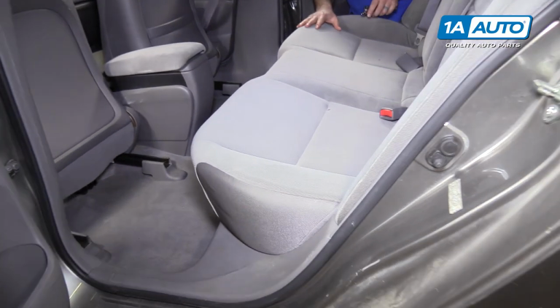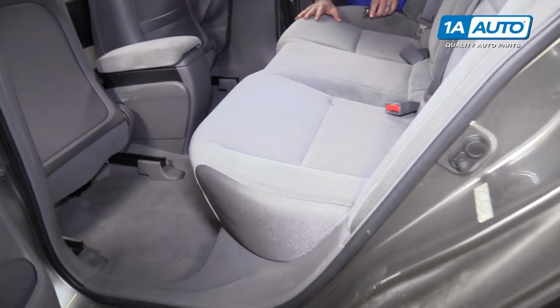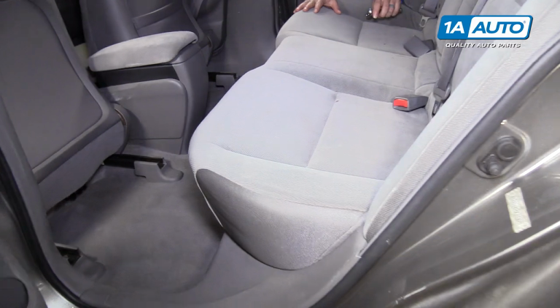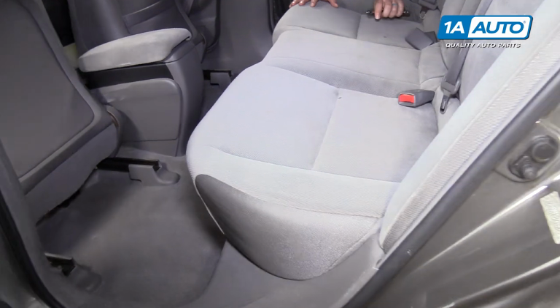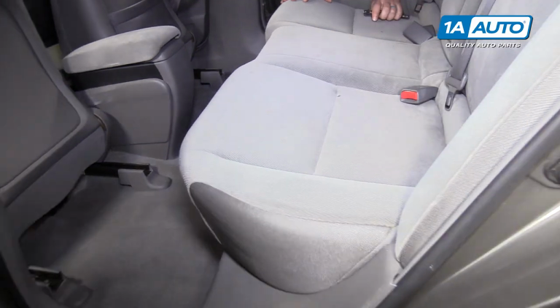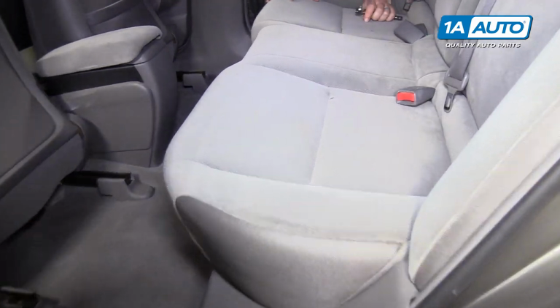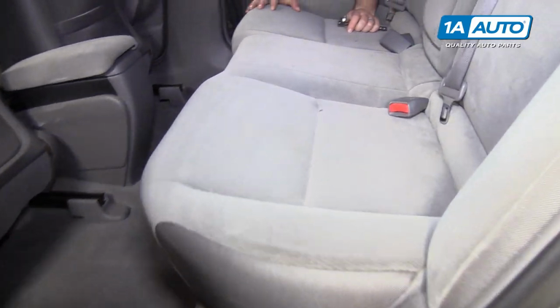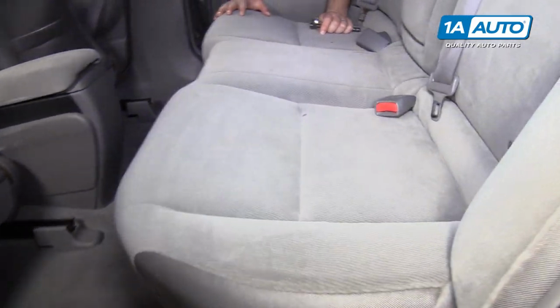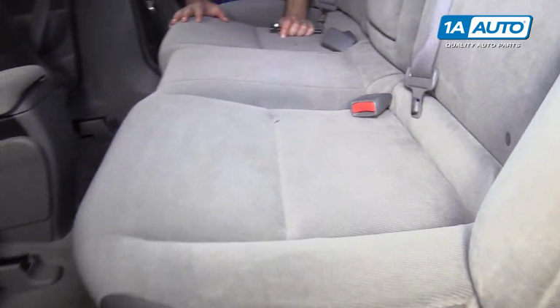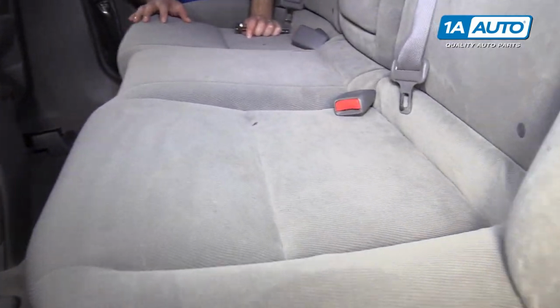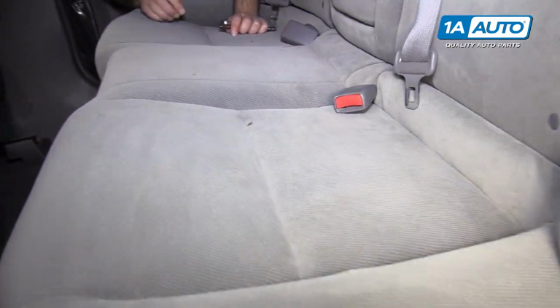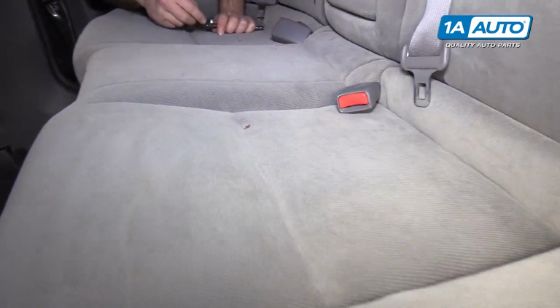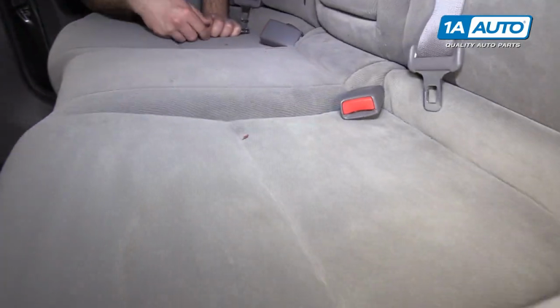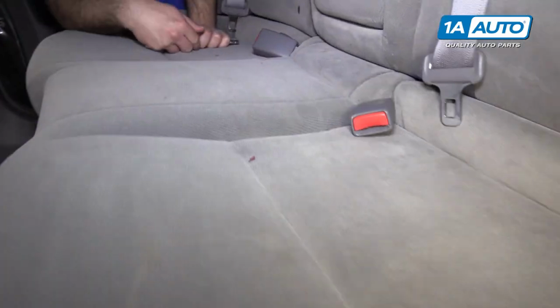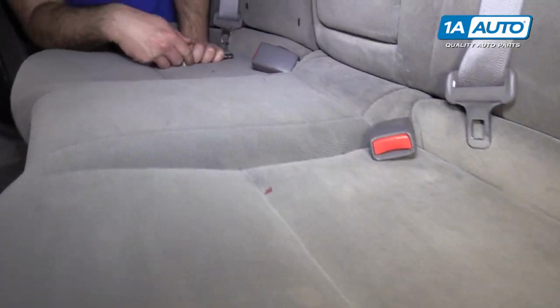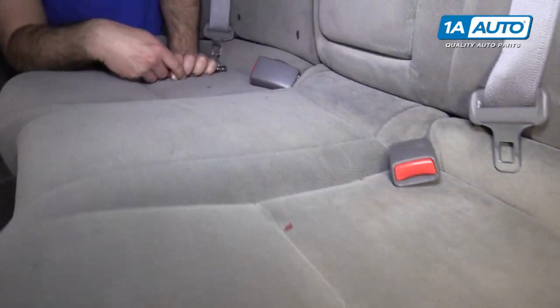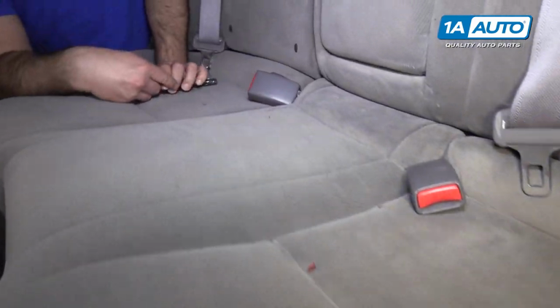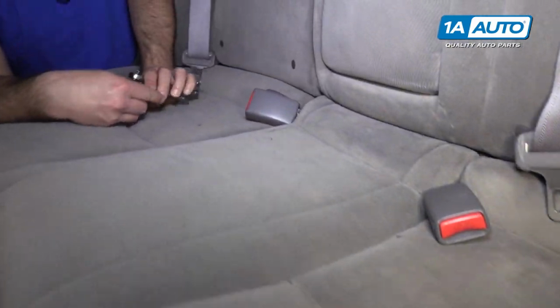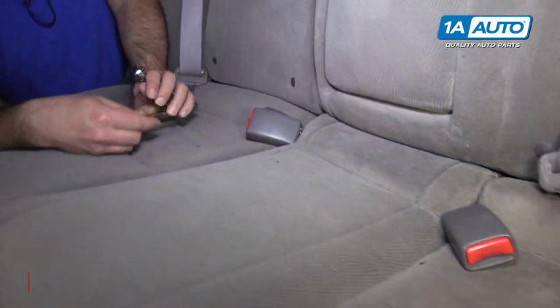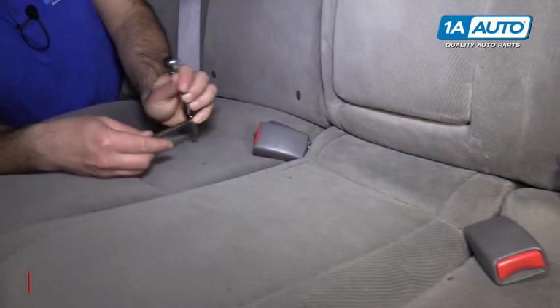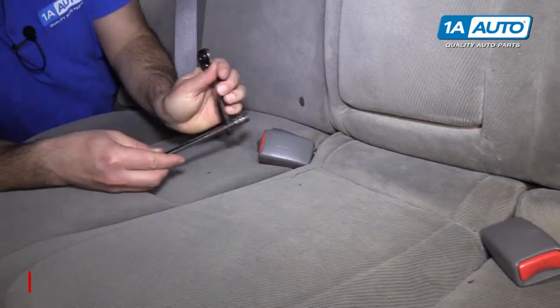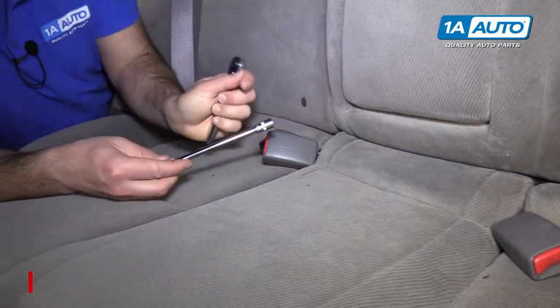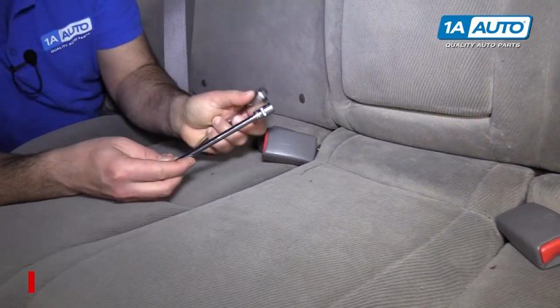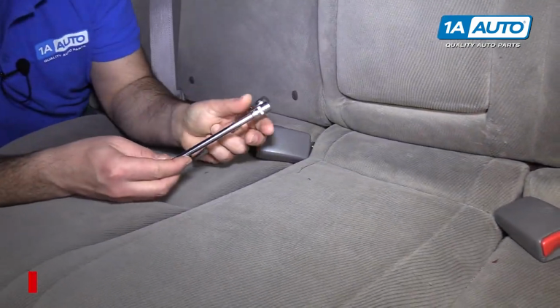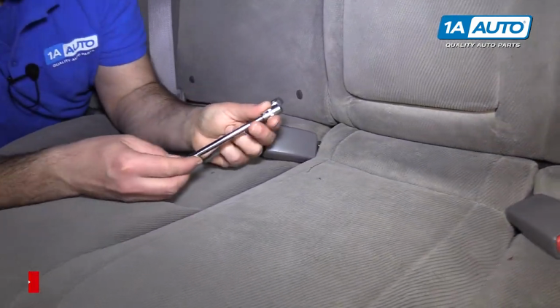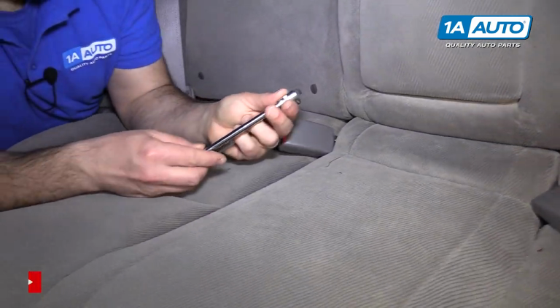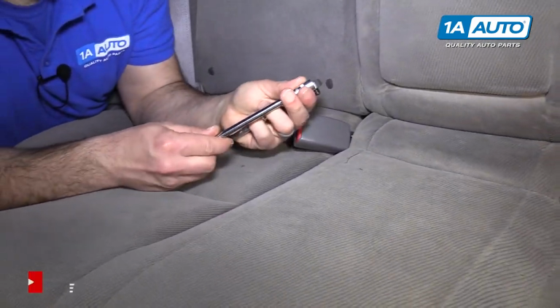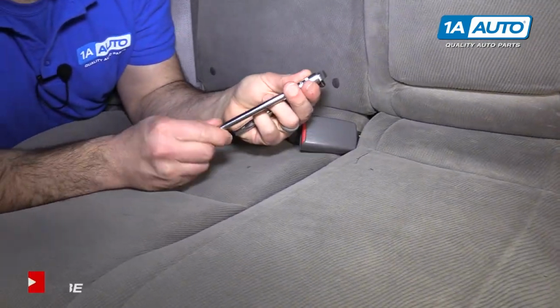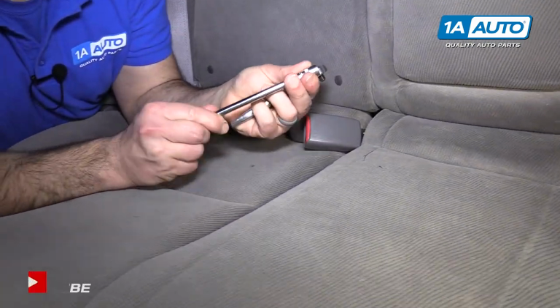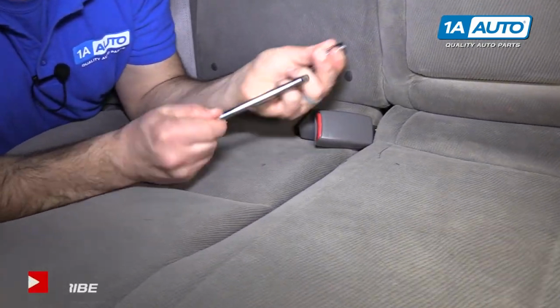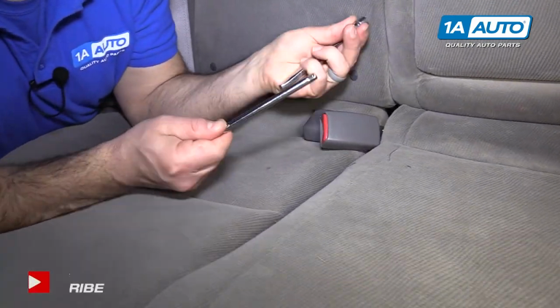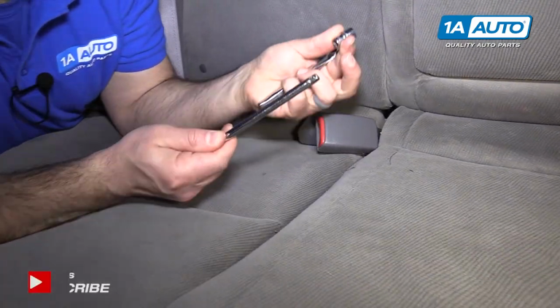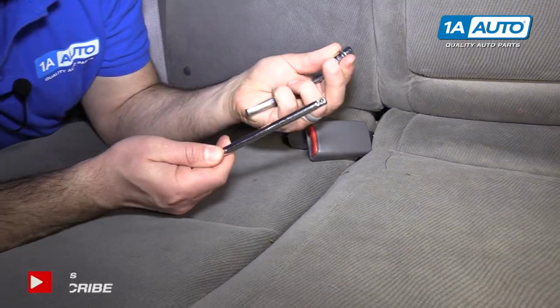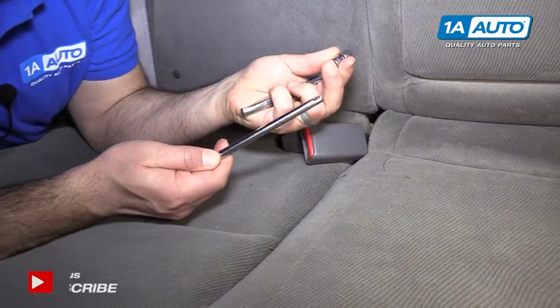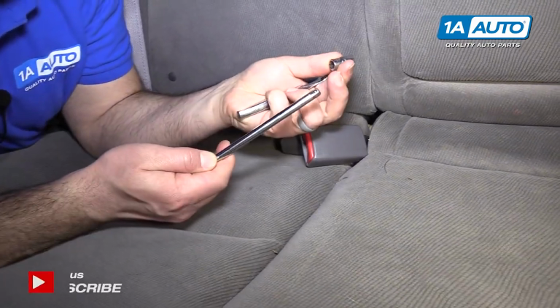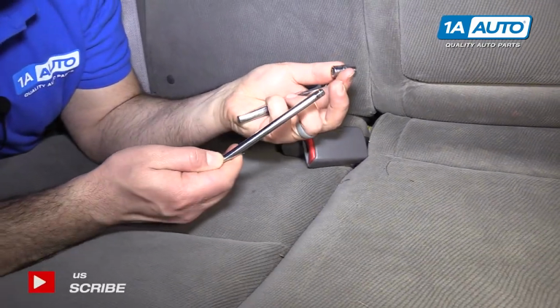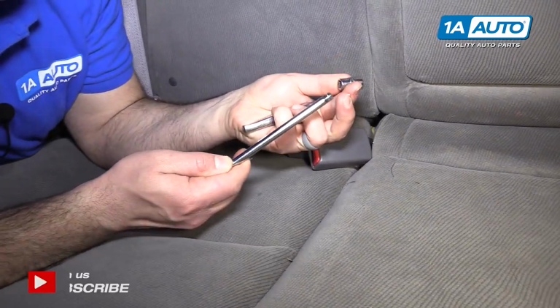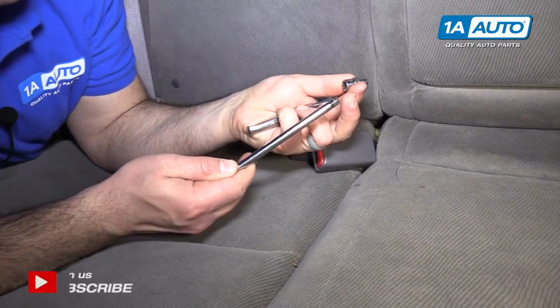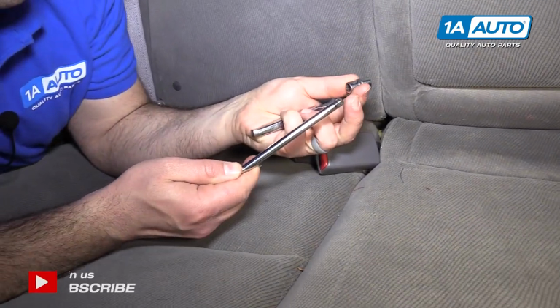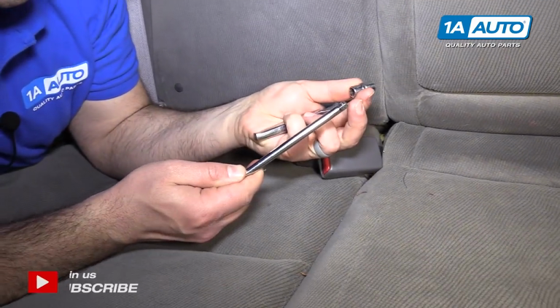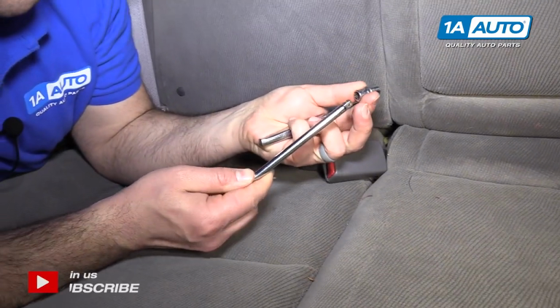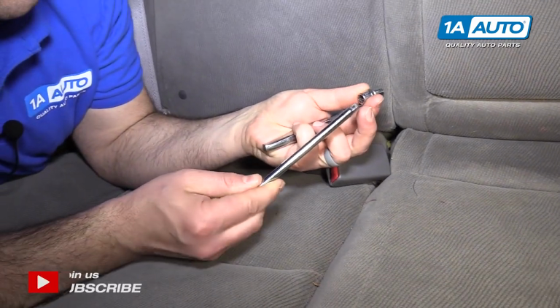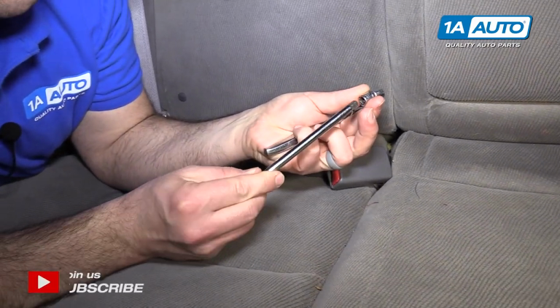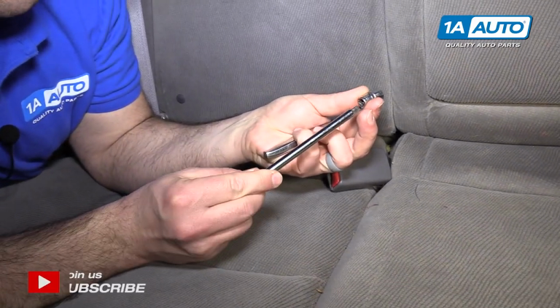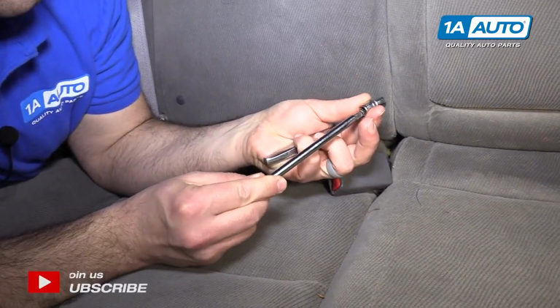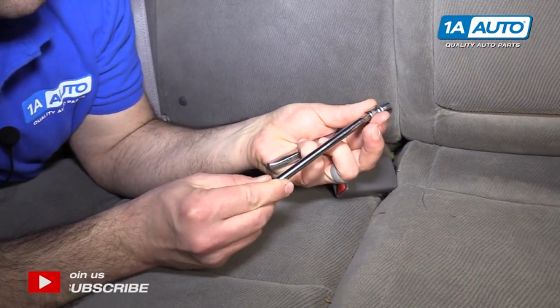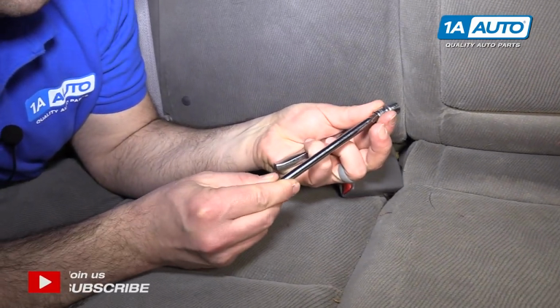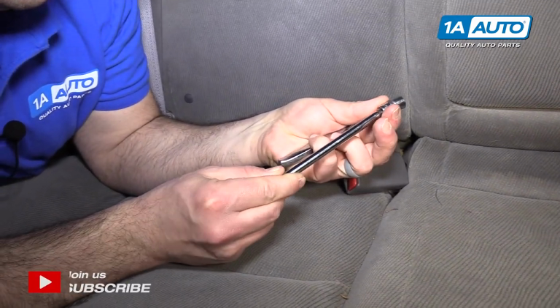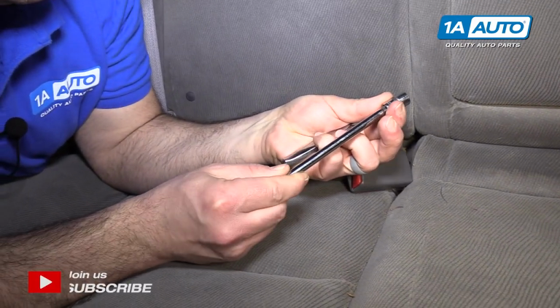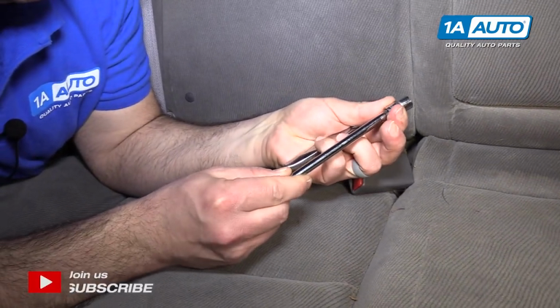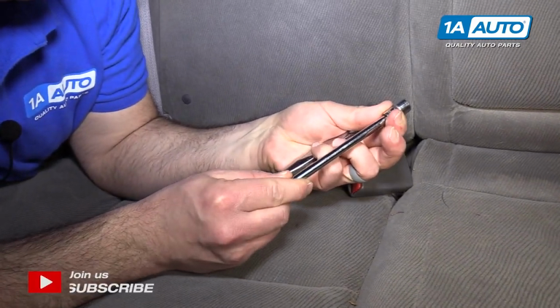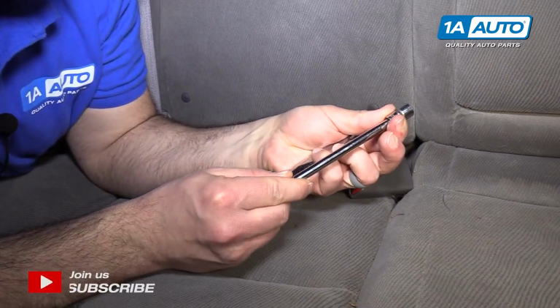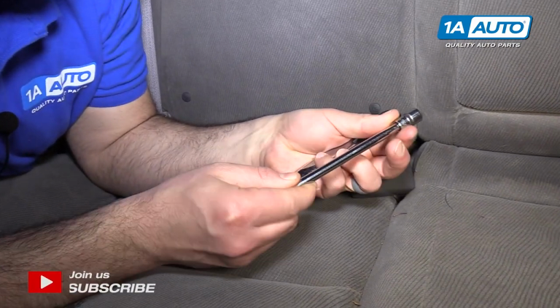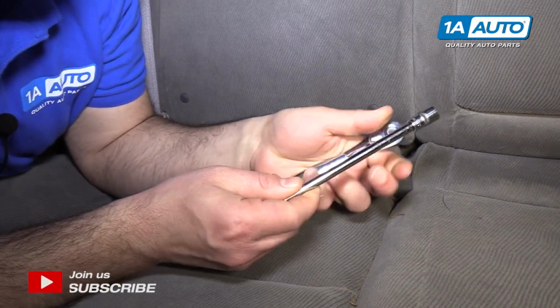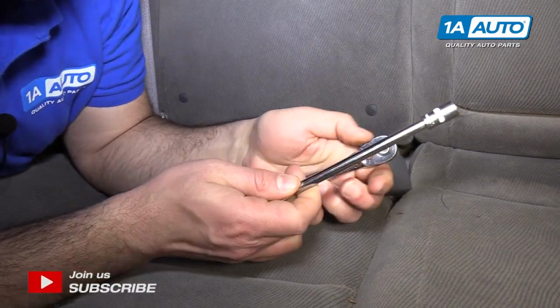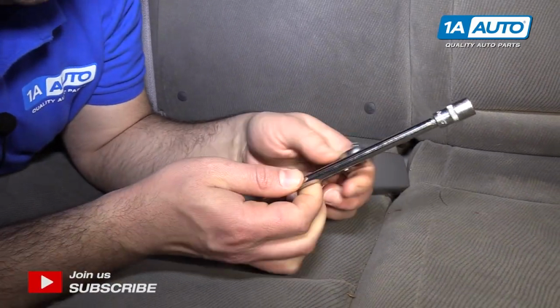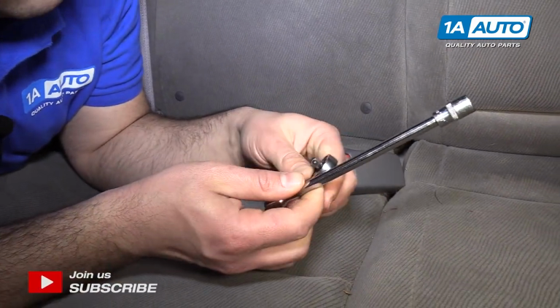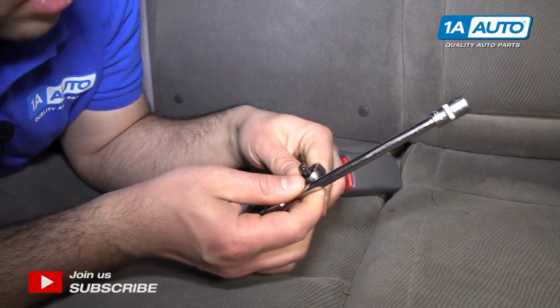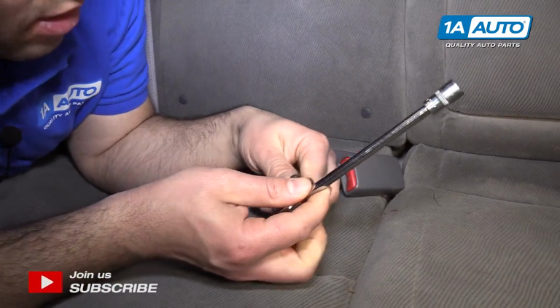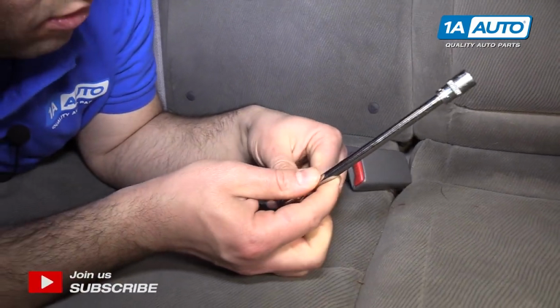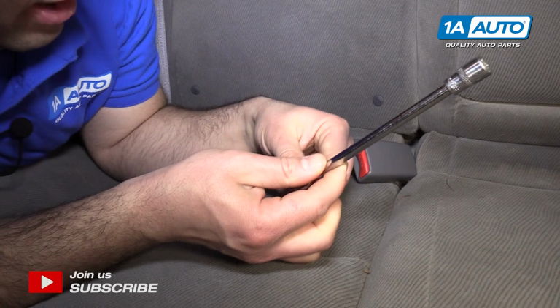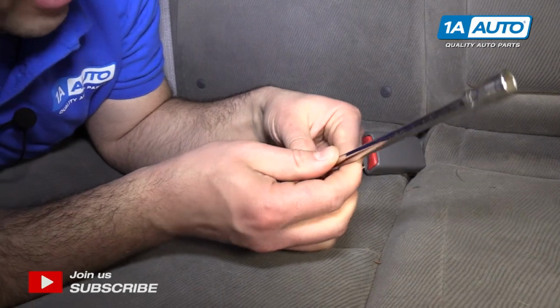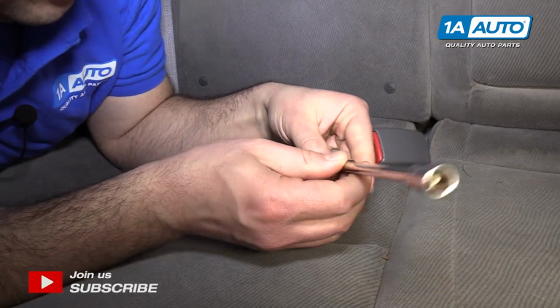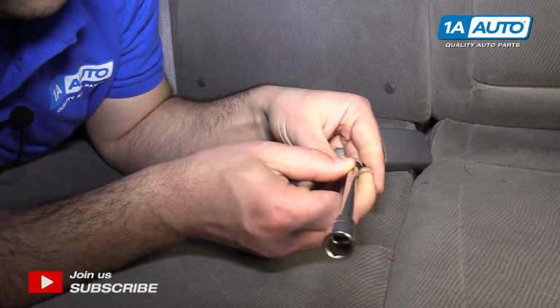To remove the back seat, we'll need a 10mm socket, extension, and a ratchet.